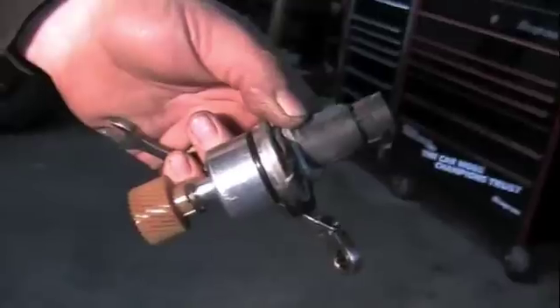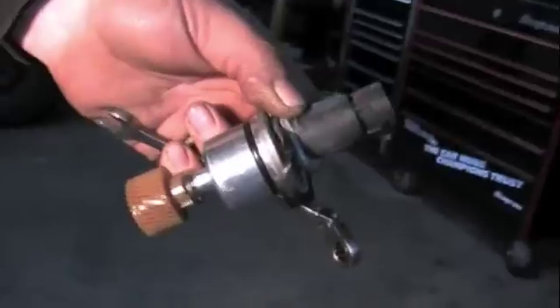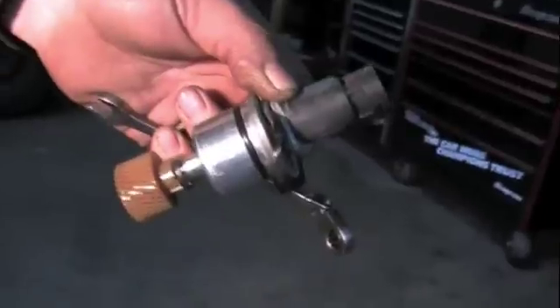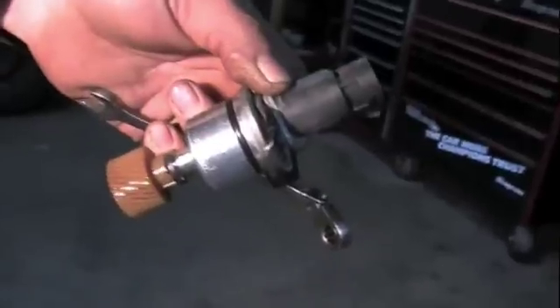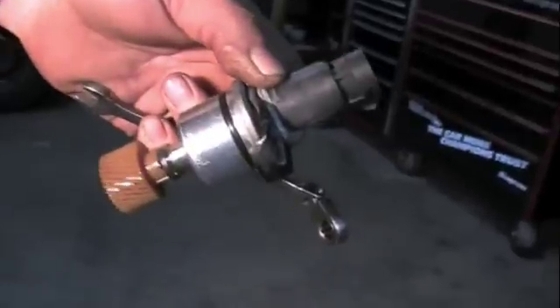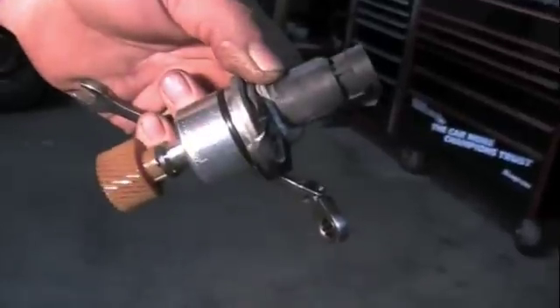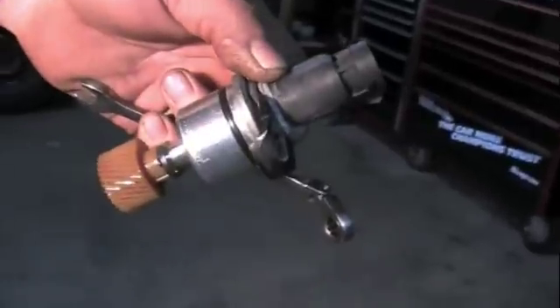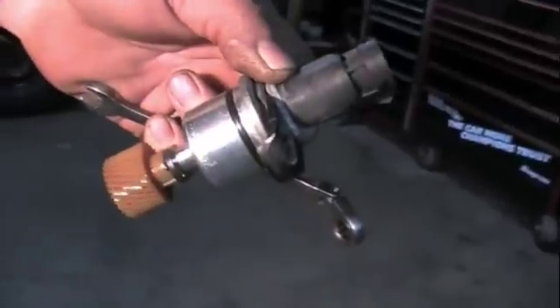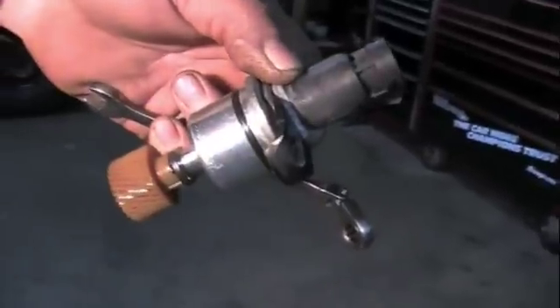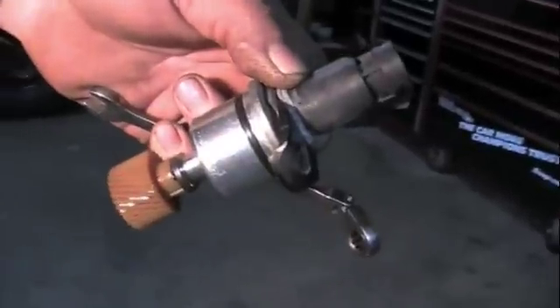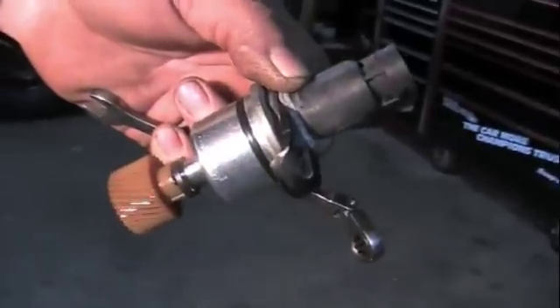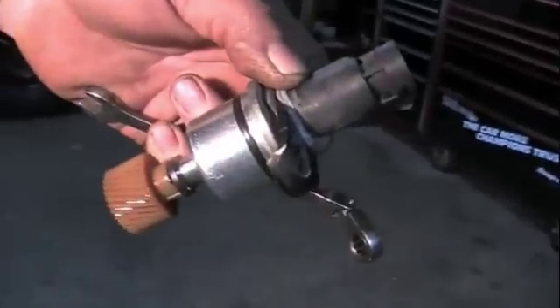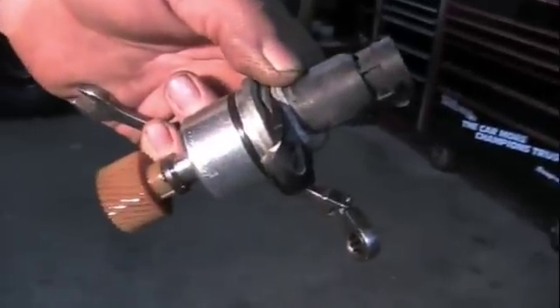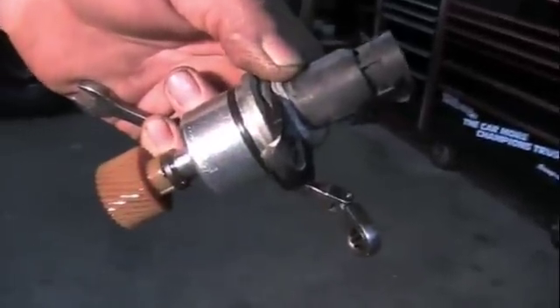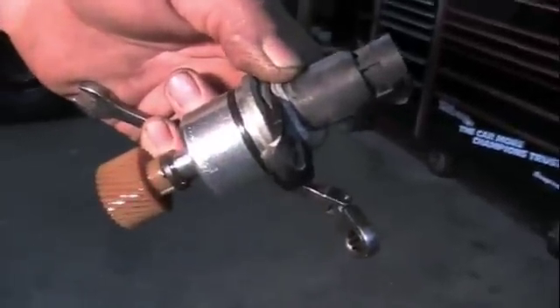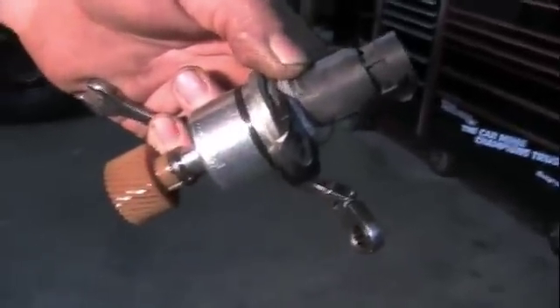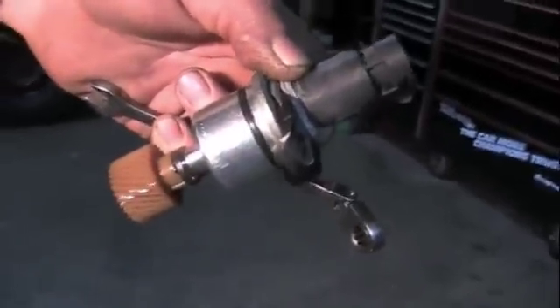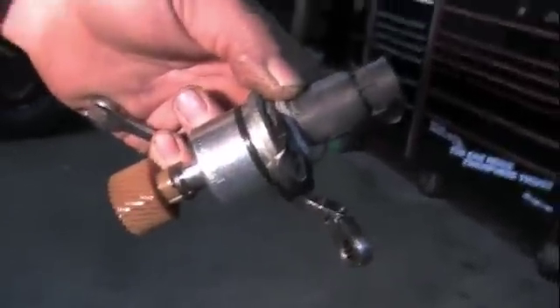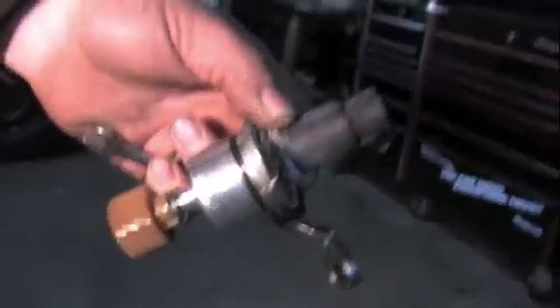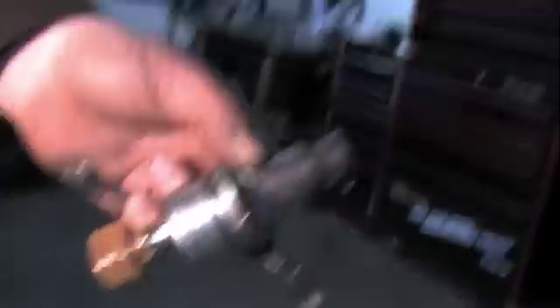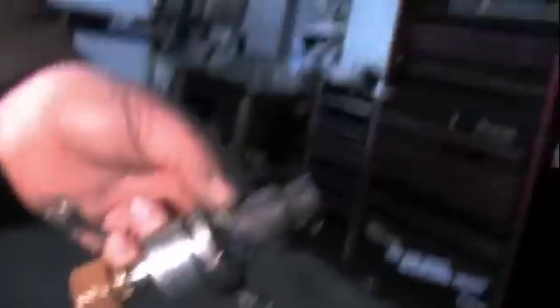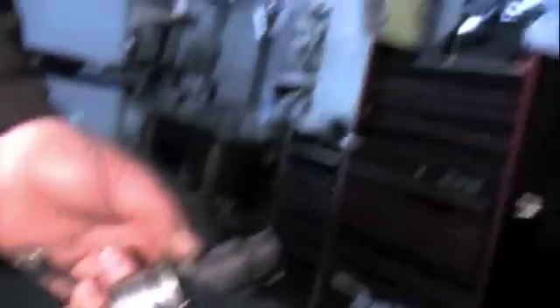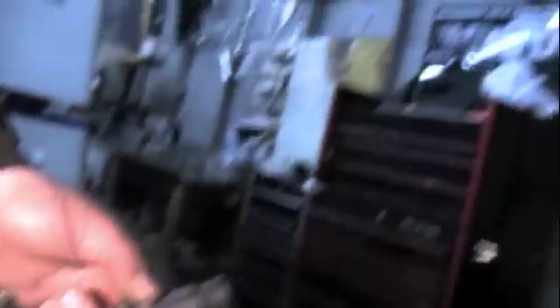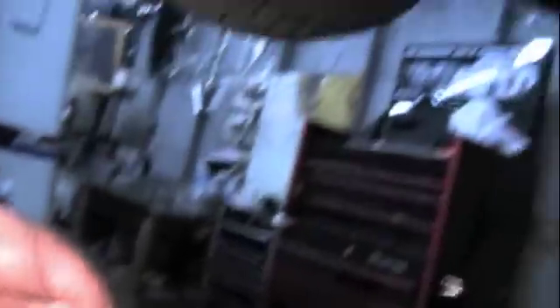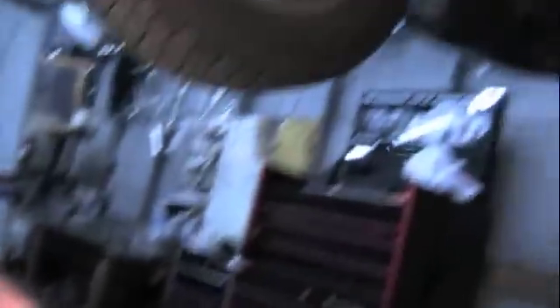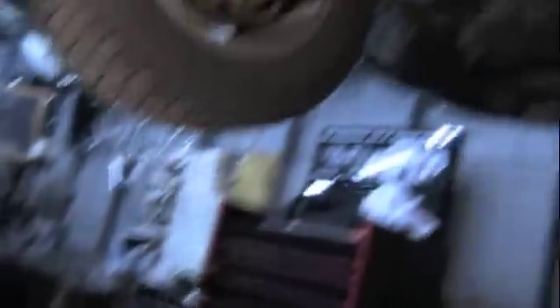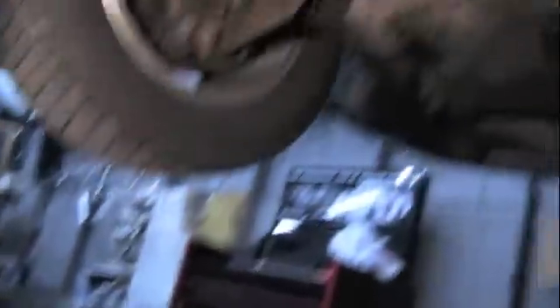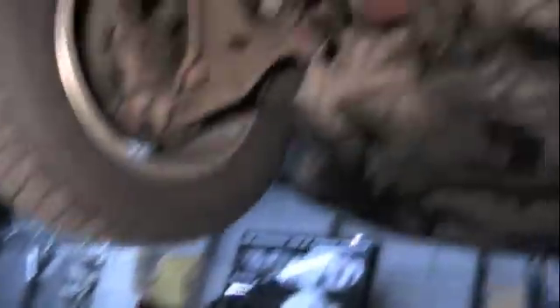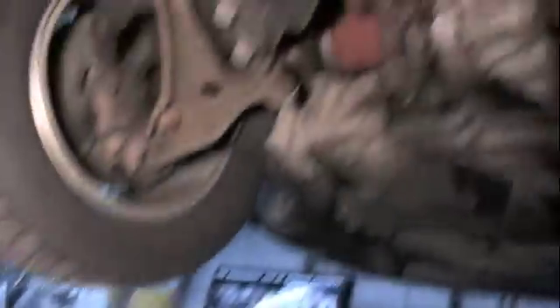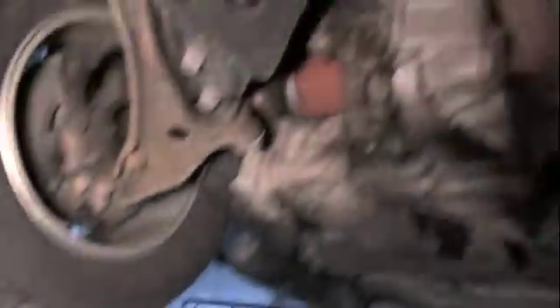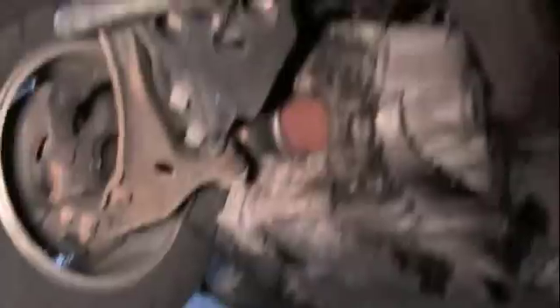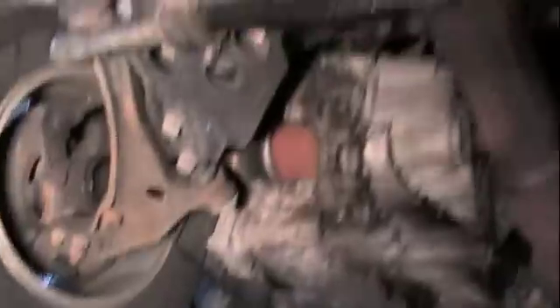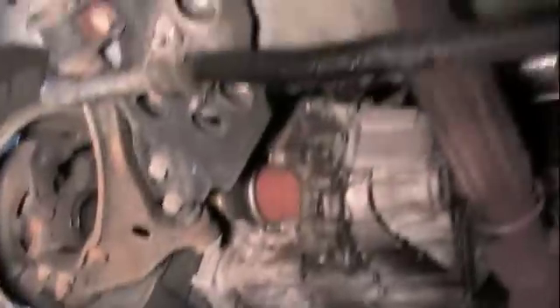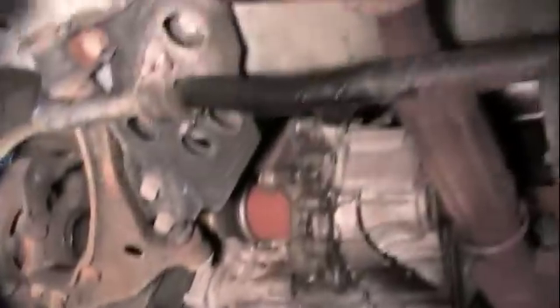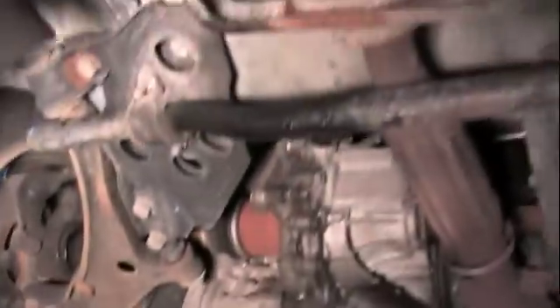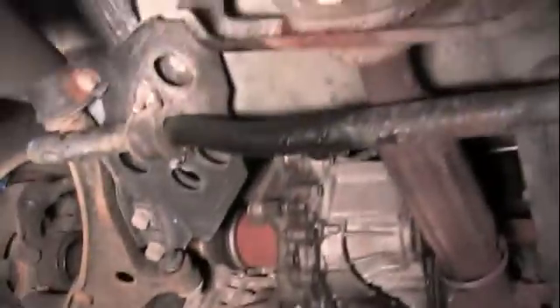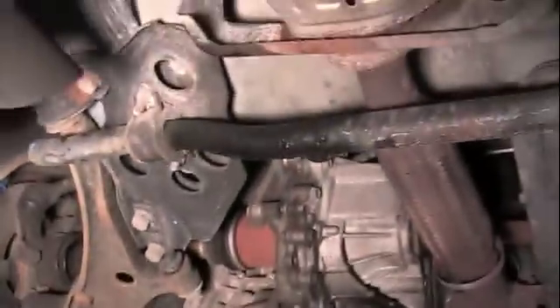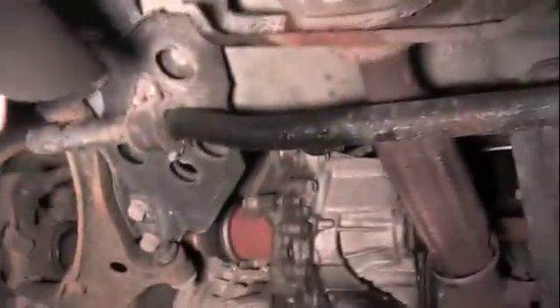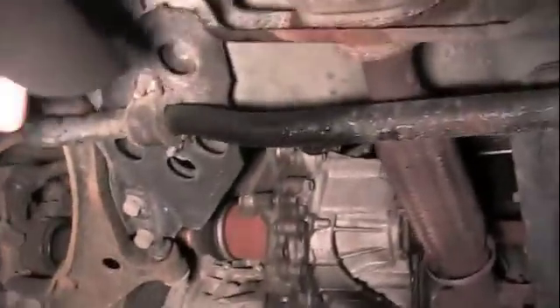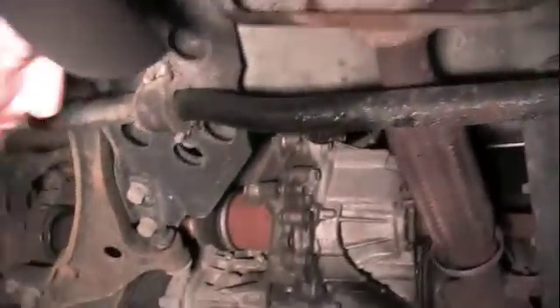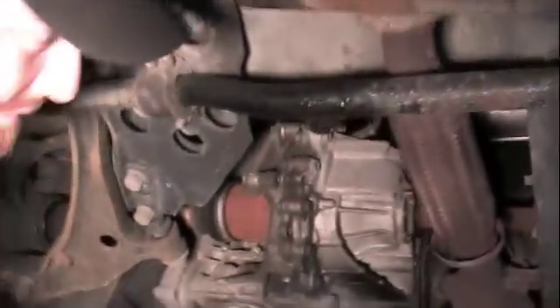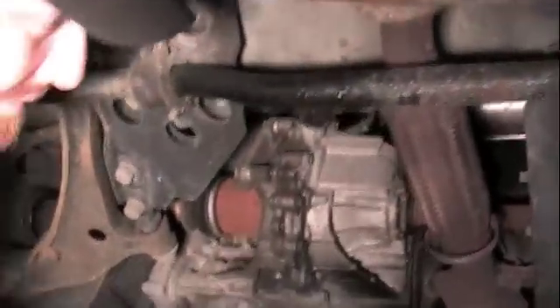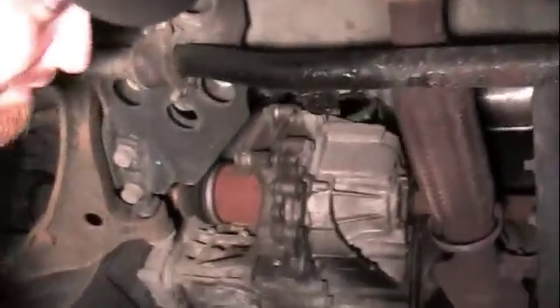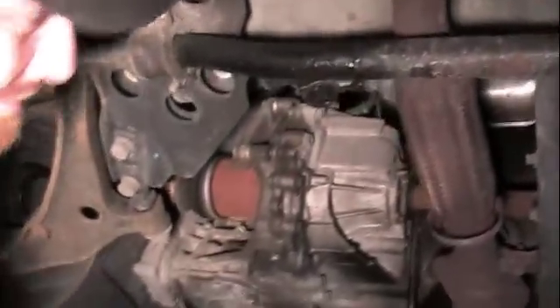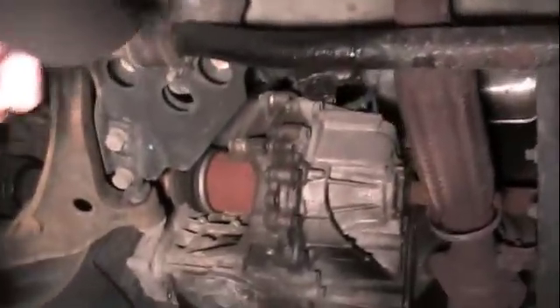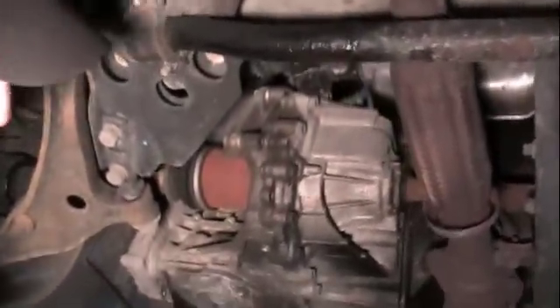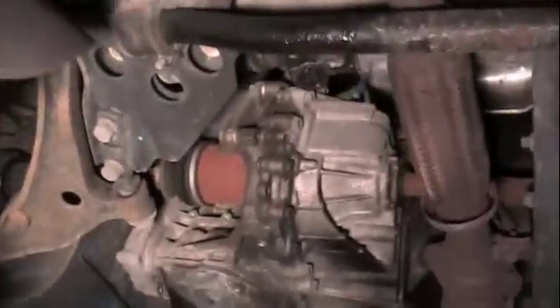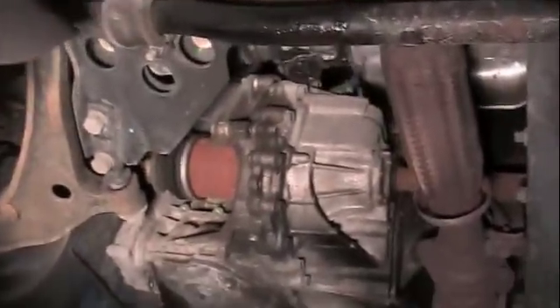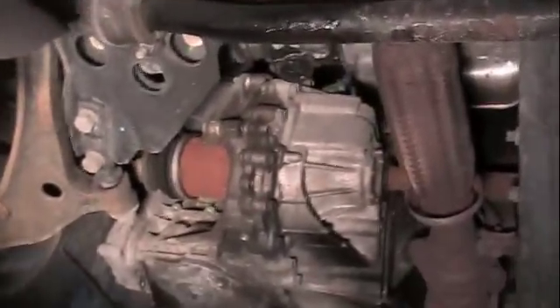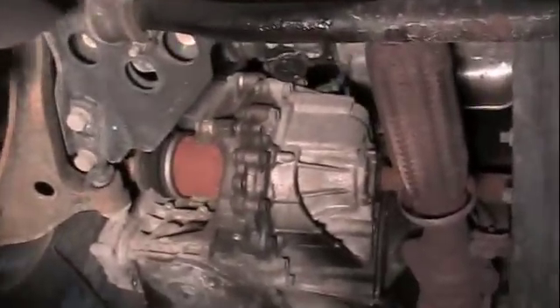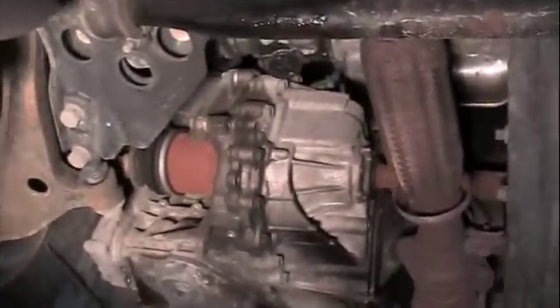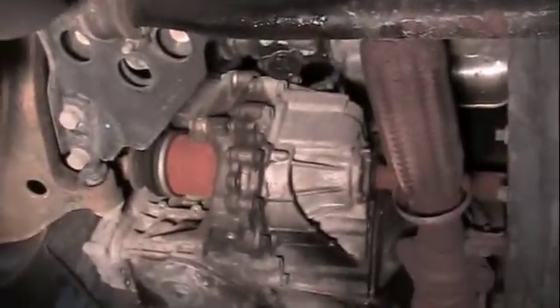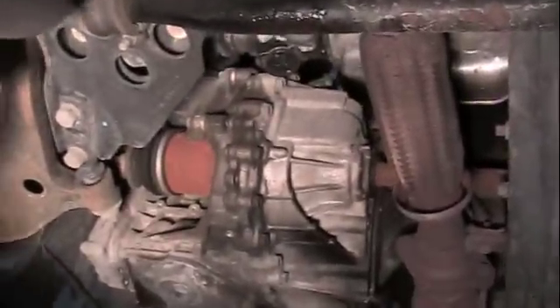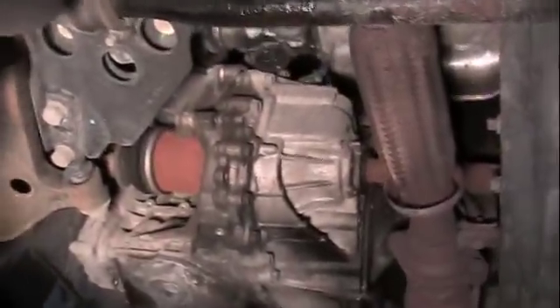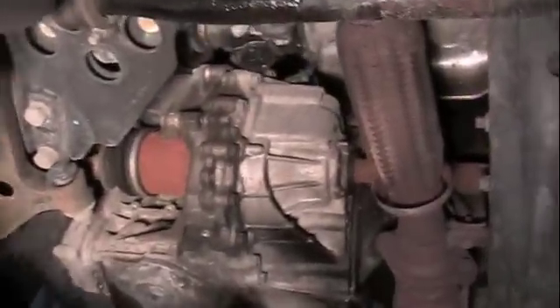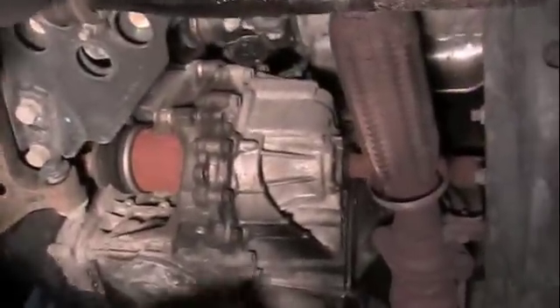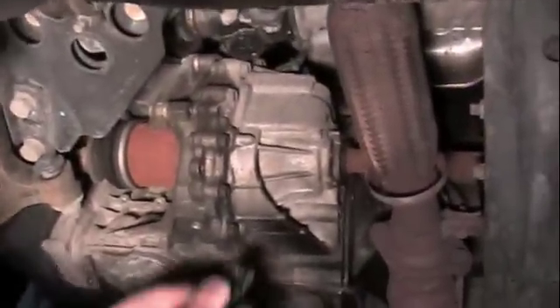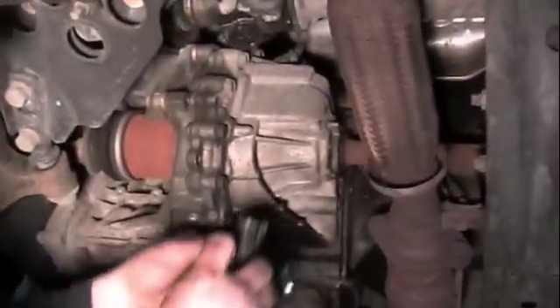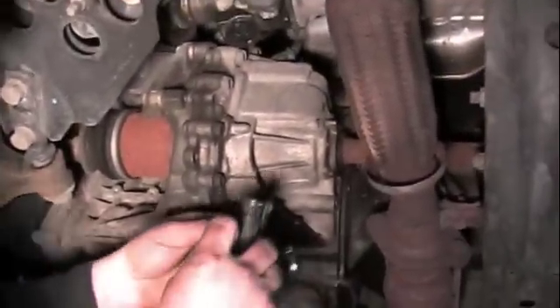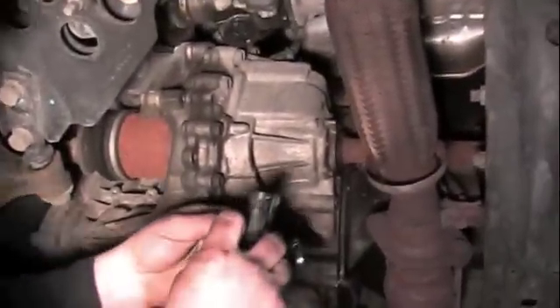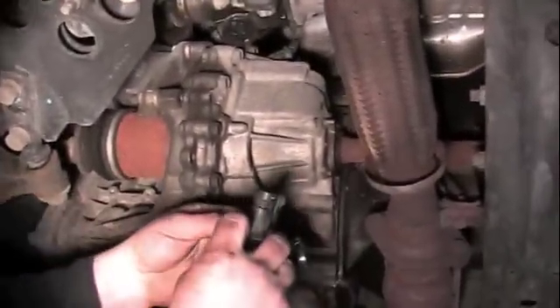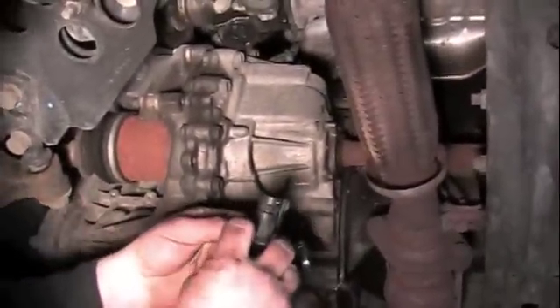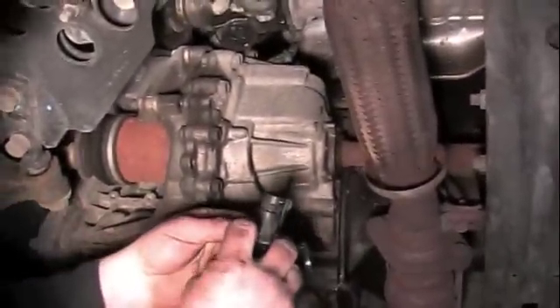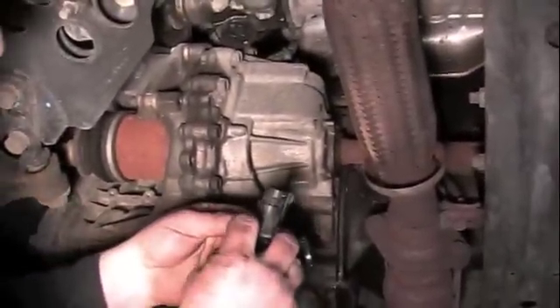There's the vehicle speed sensor. It goes right up here, top of the transmission.